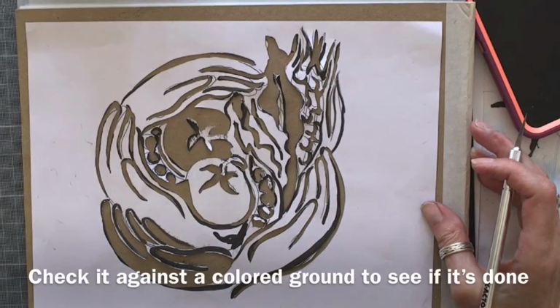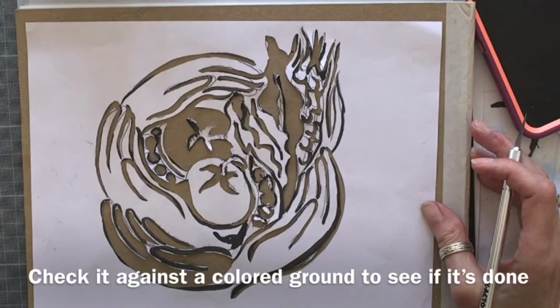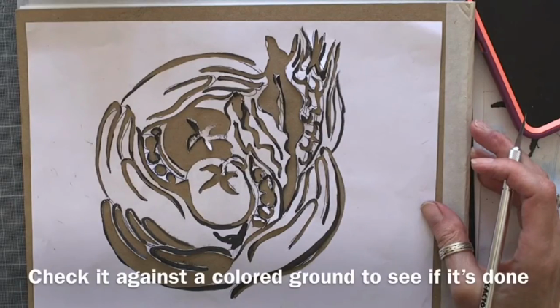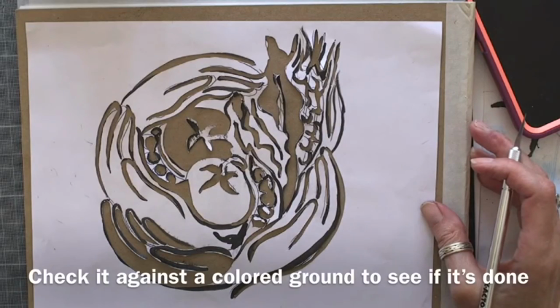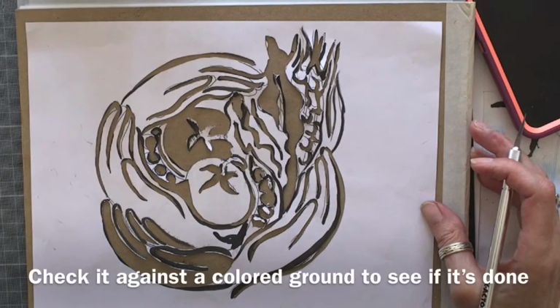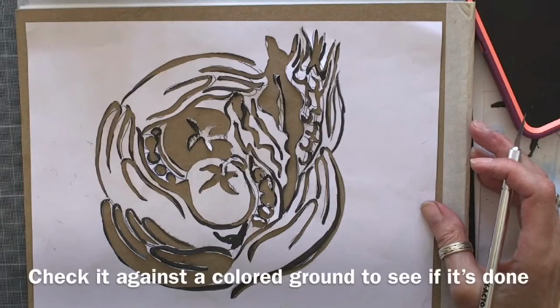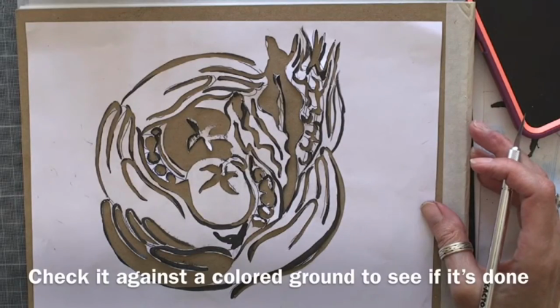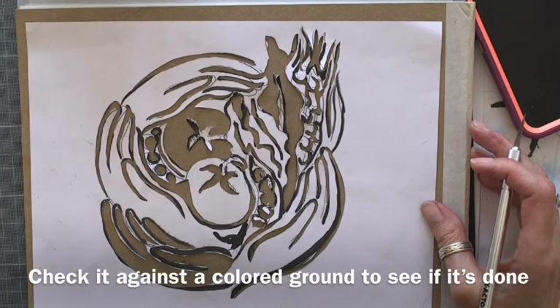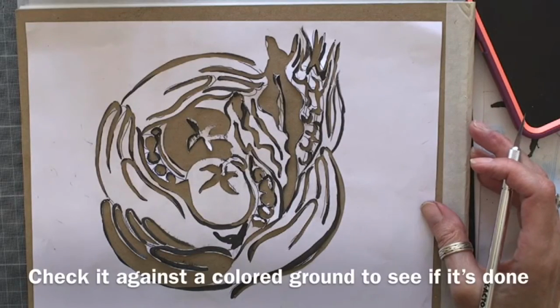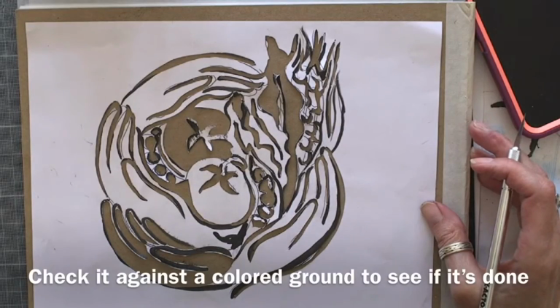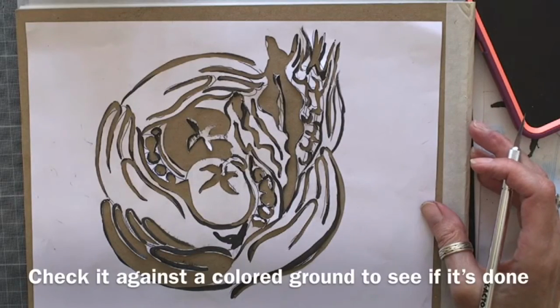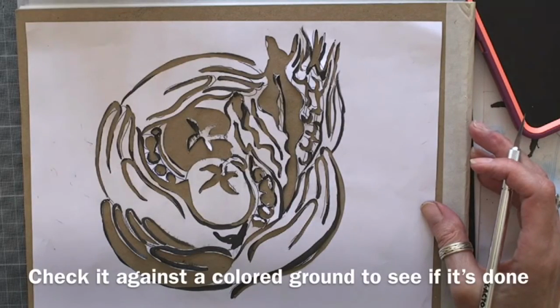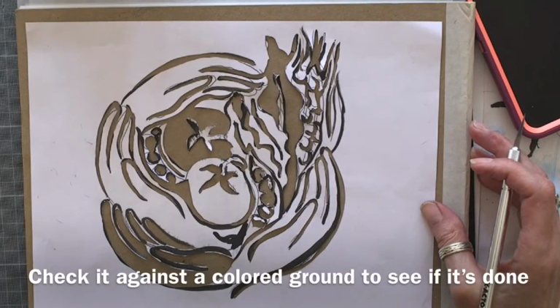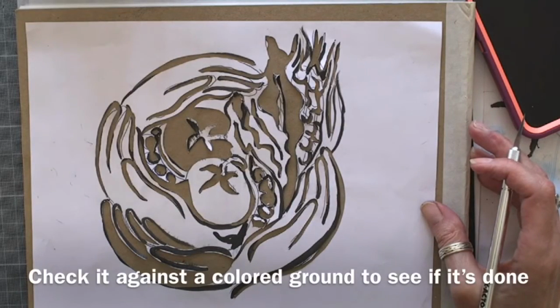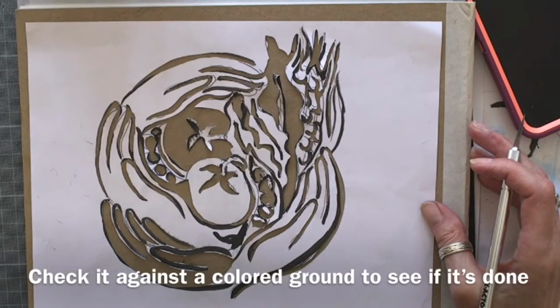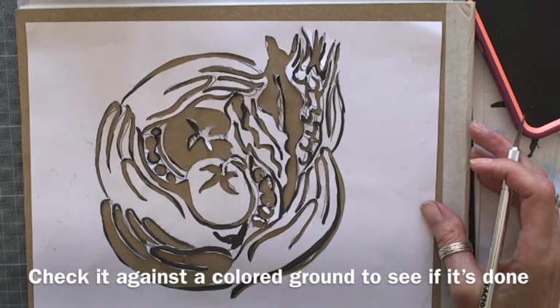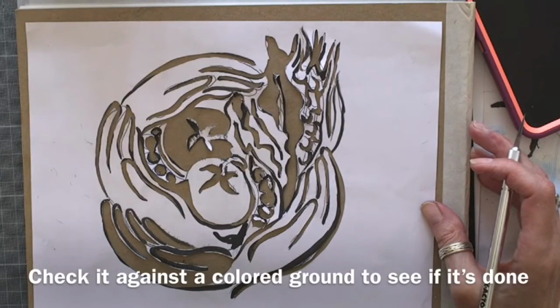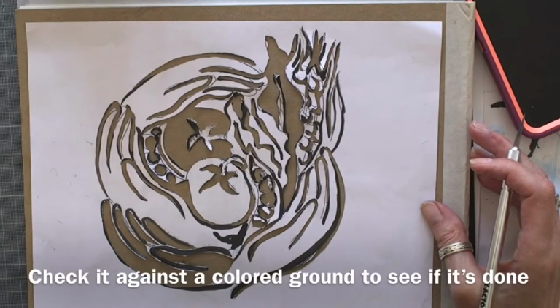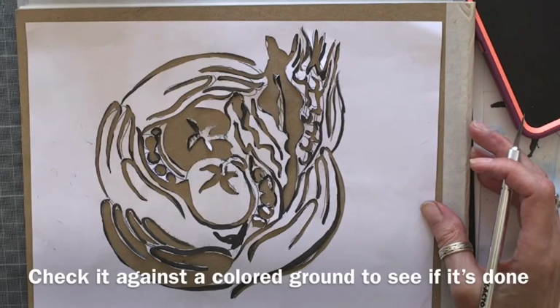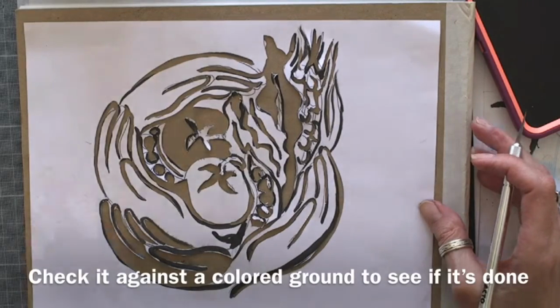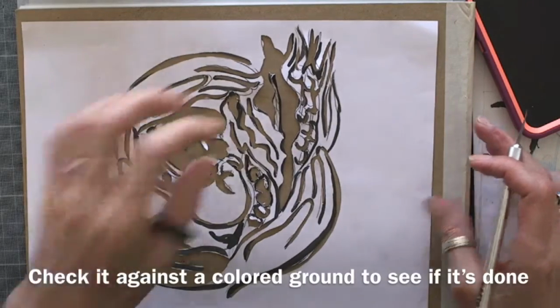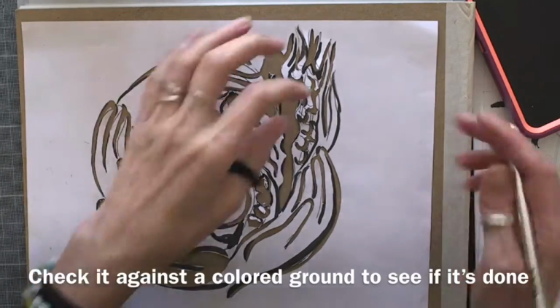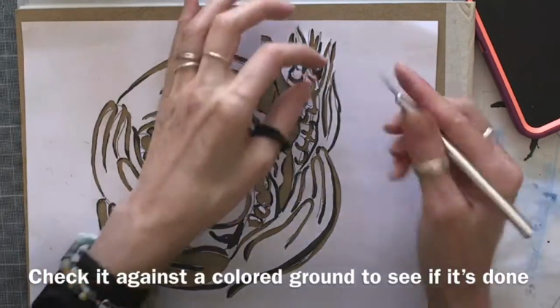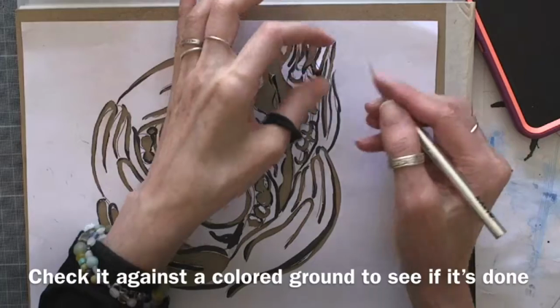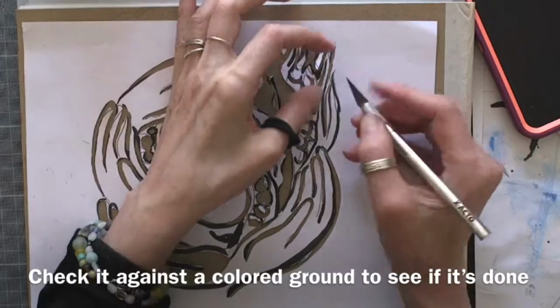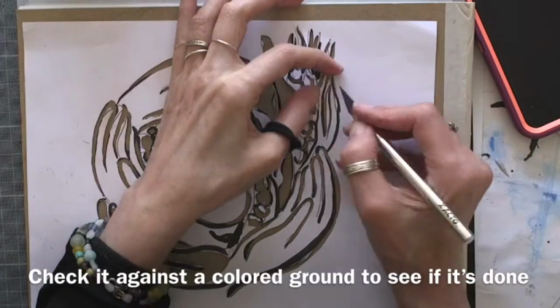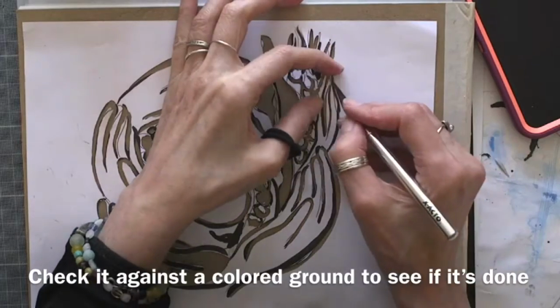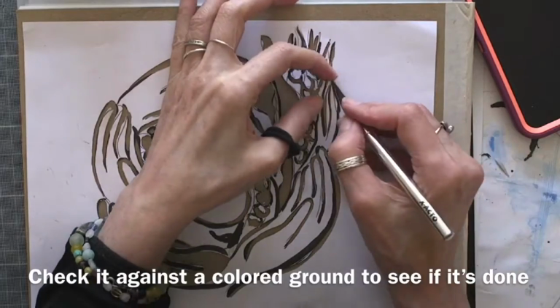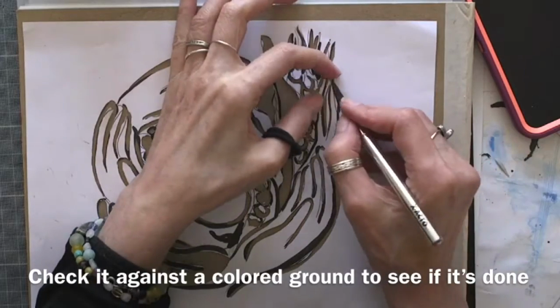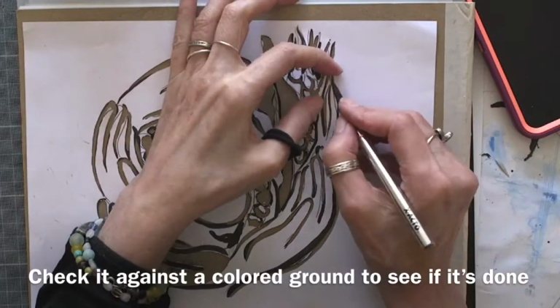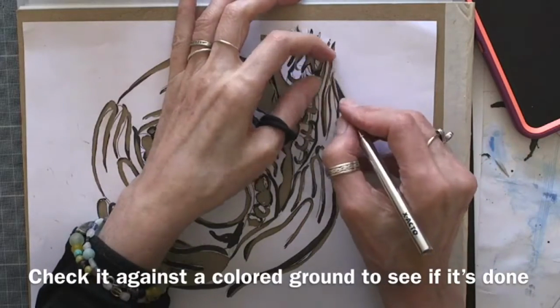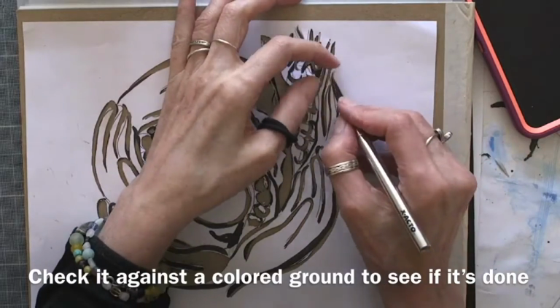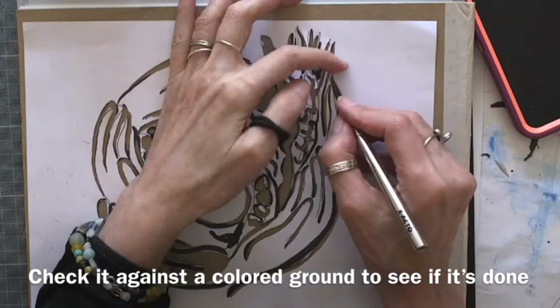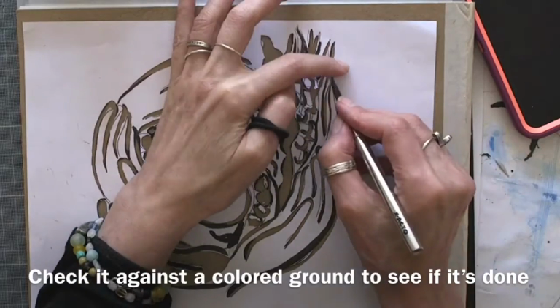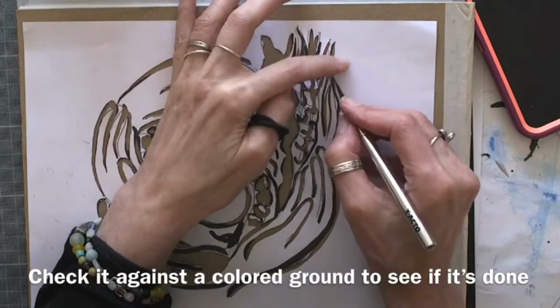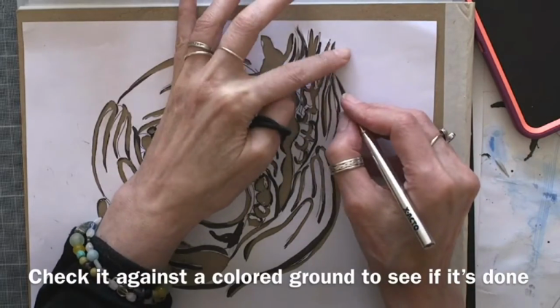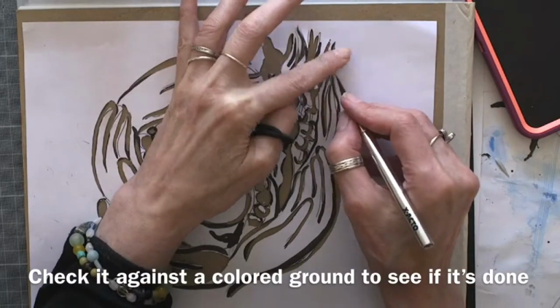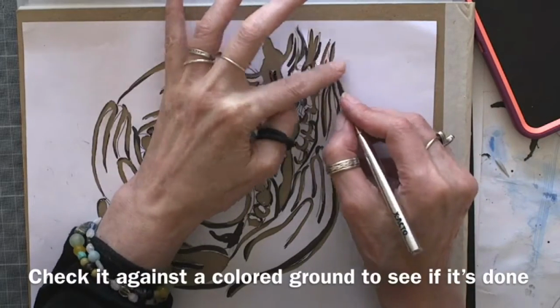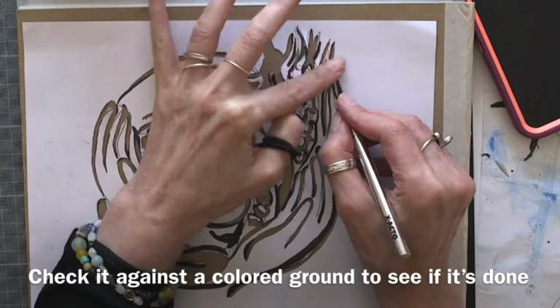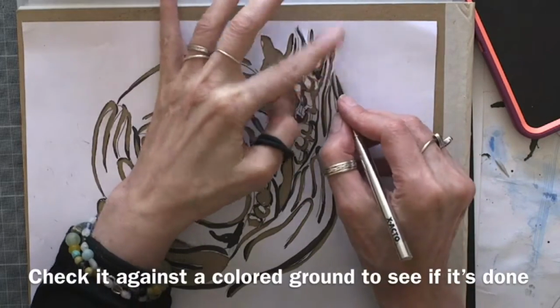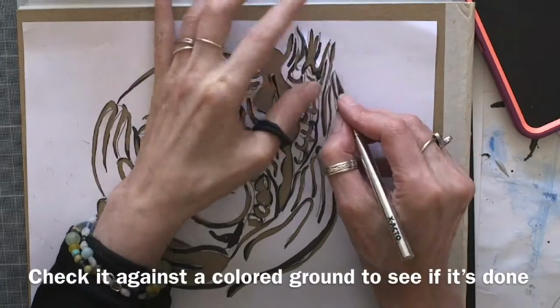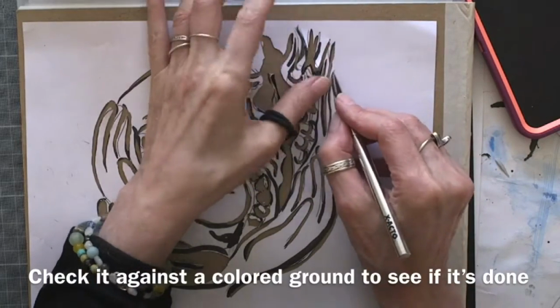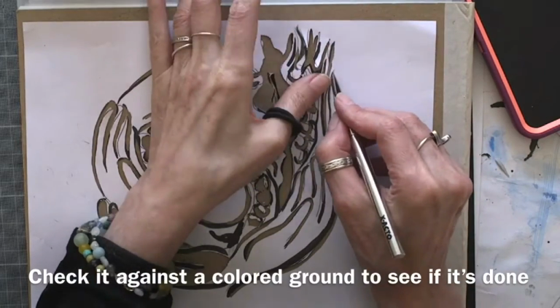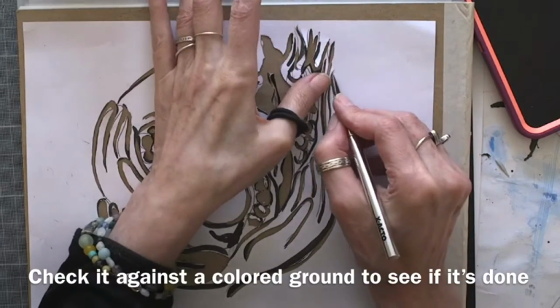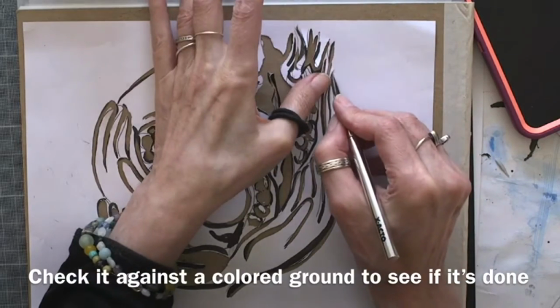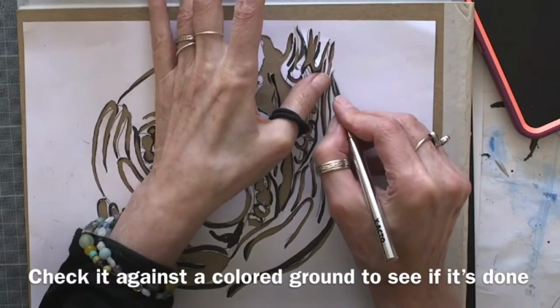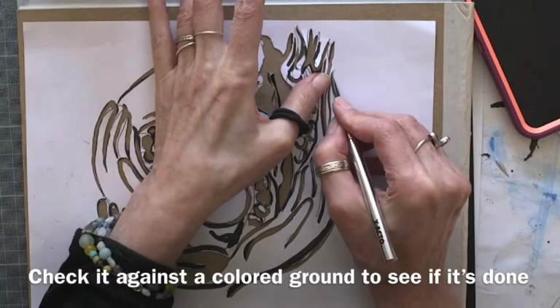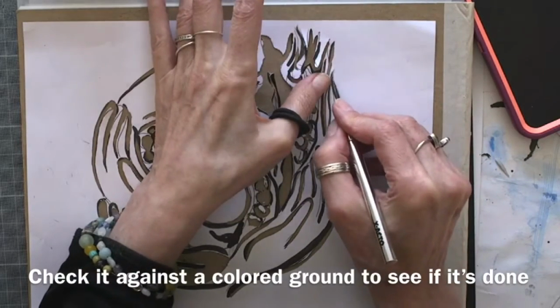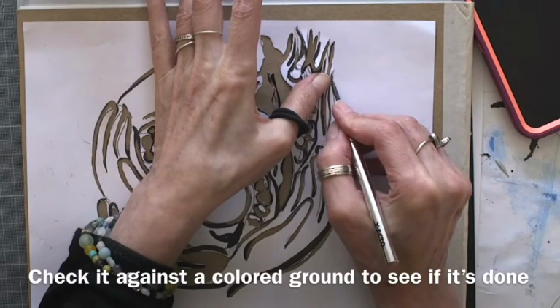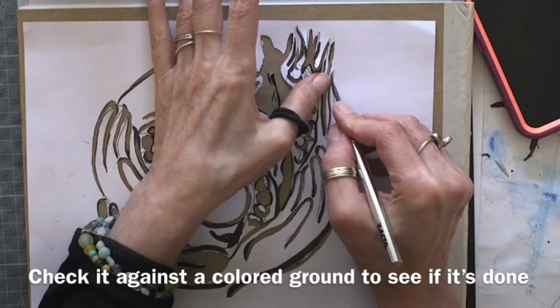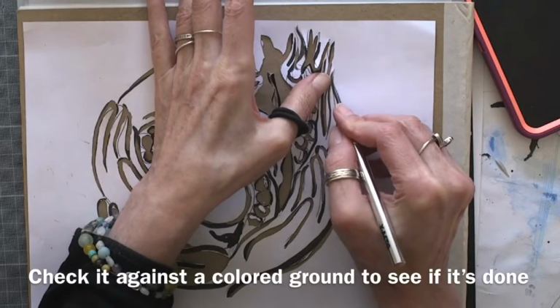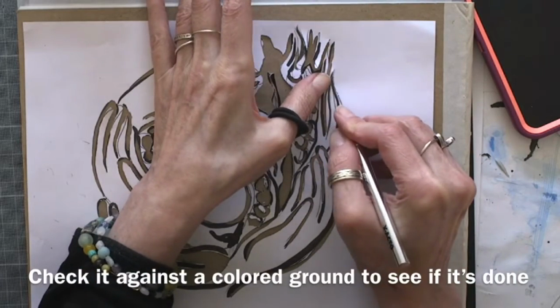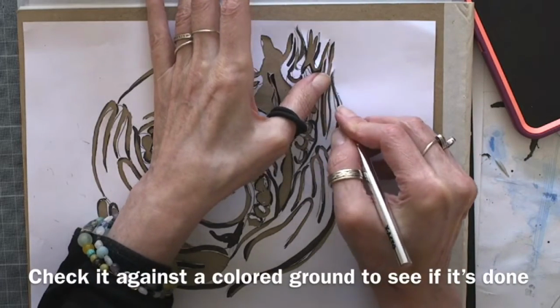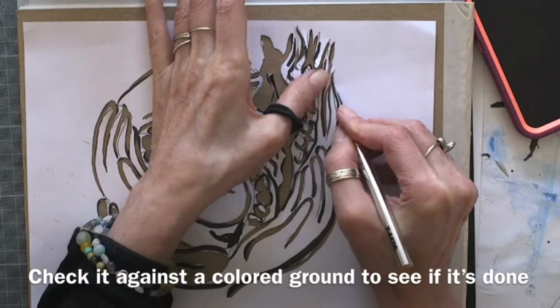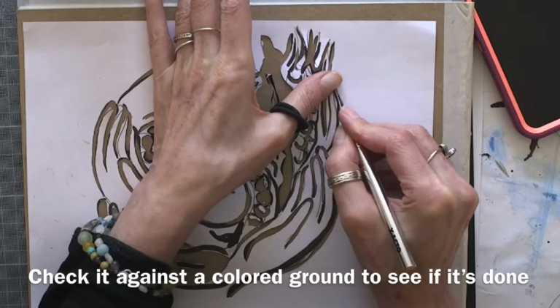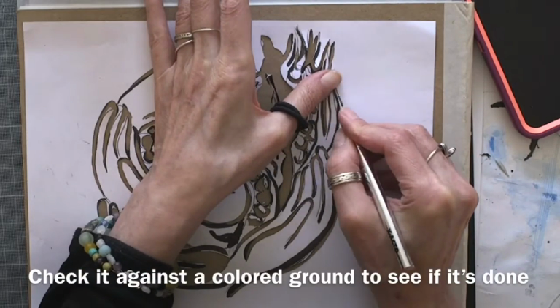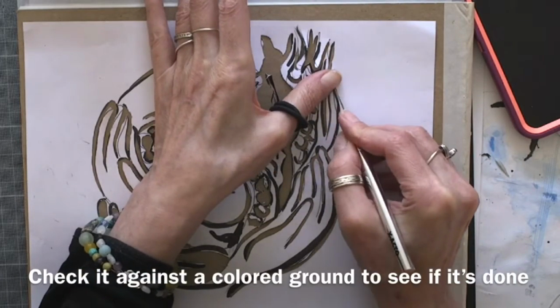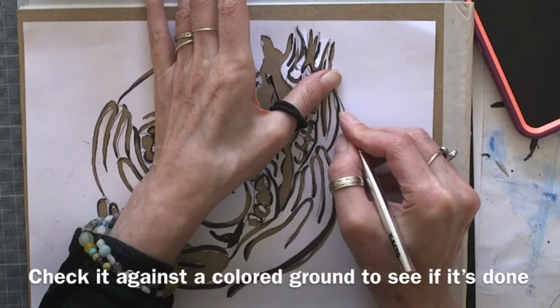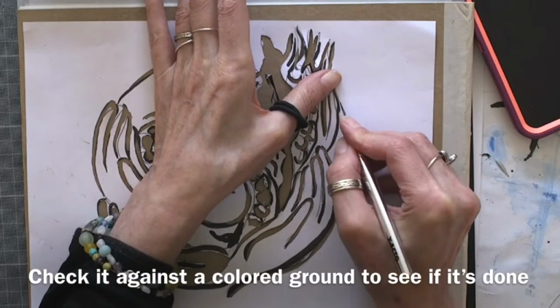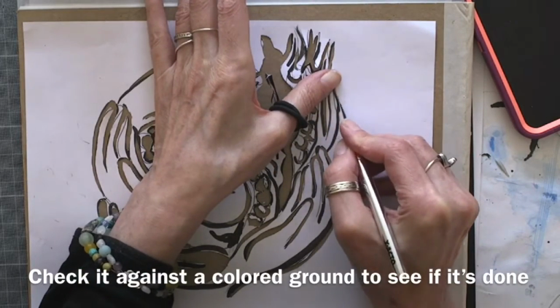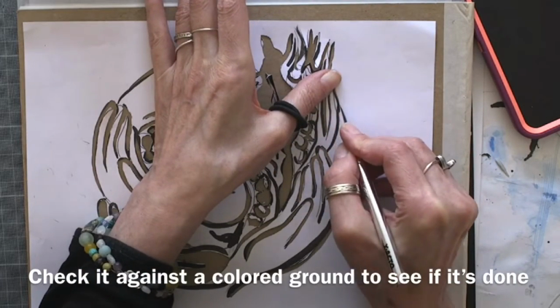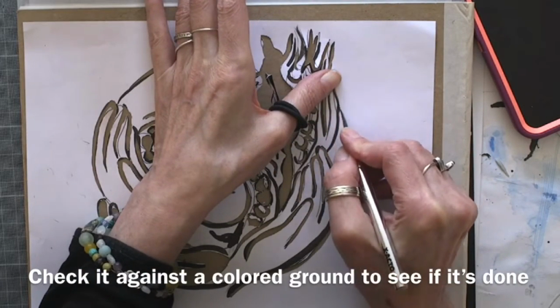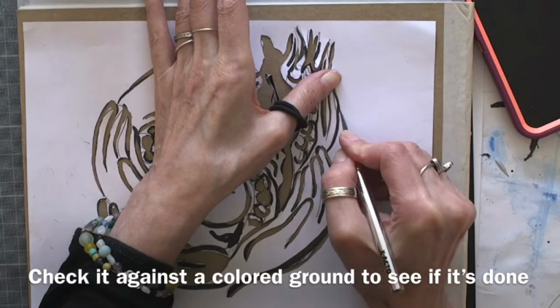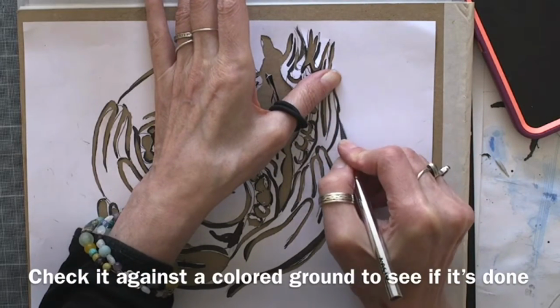To be less reliant on wholesale transport, you can check your stencil against the colored ground to see whether you're done or if you need to cut away some more.